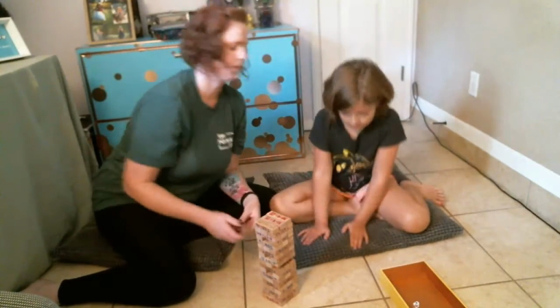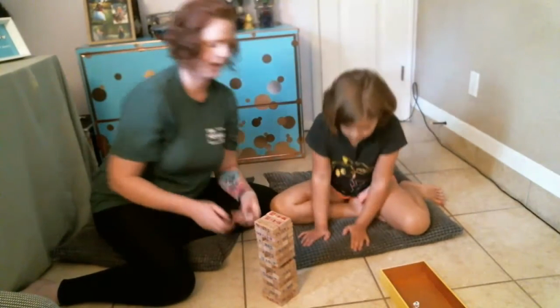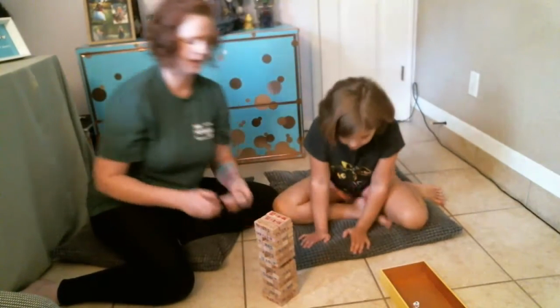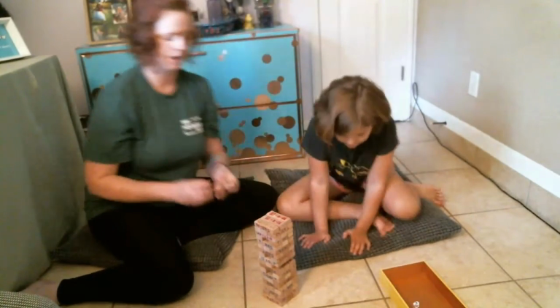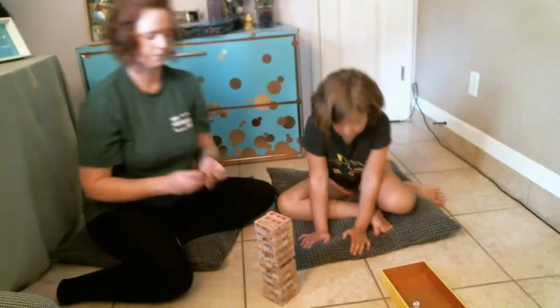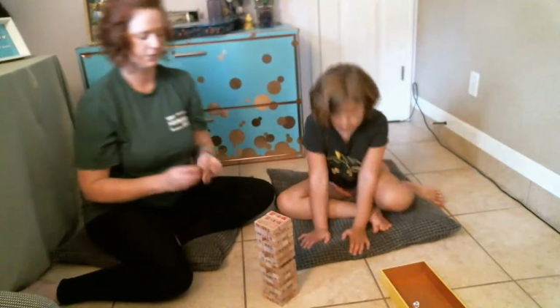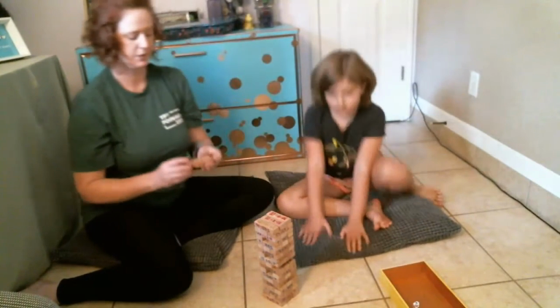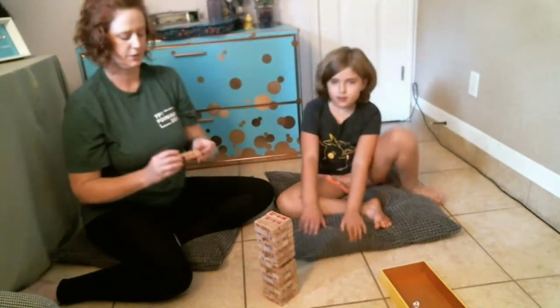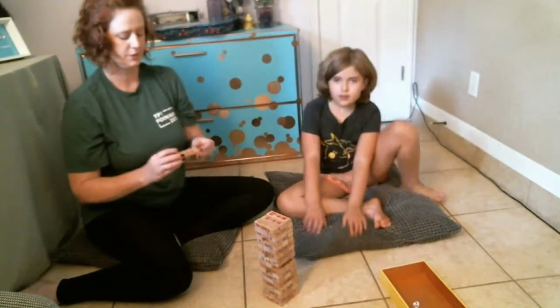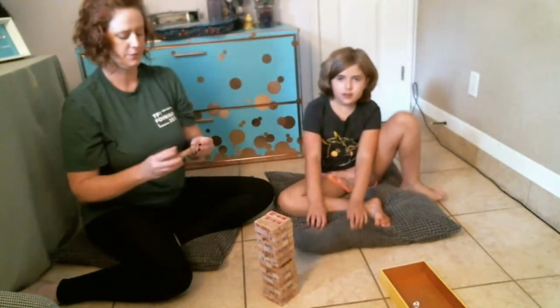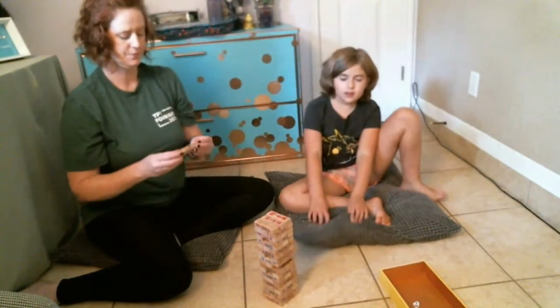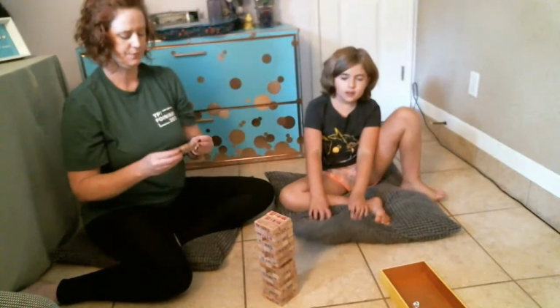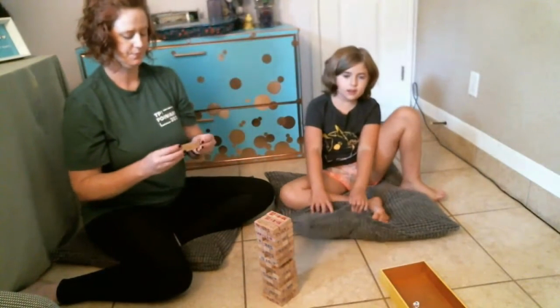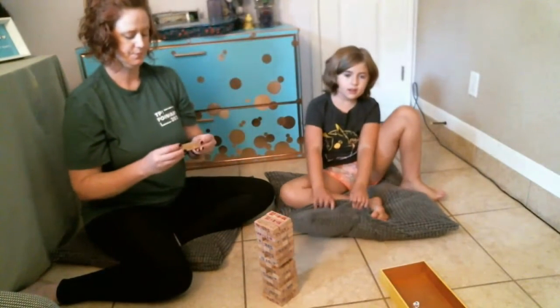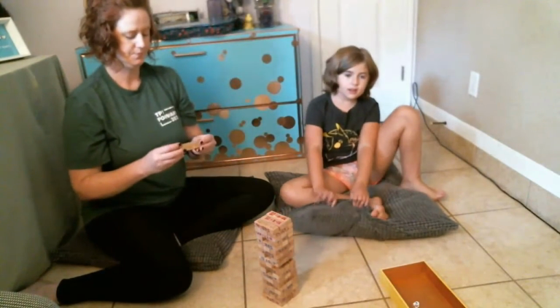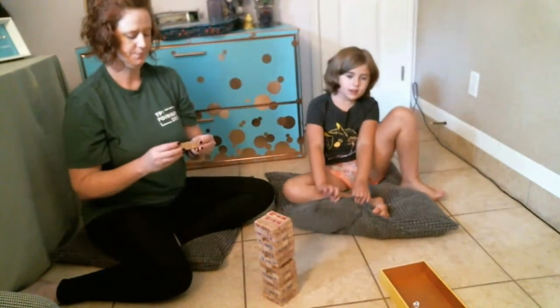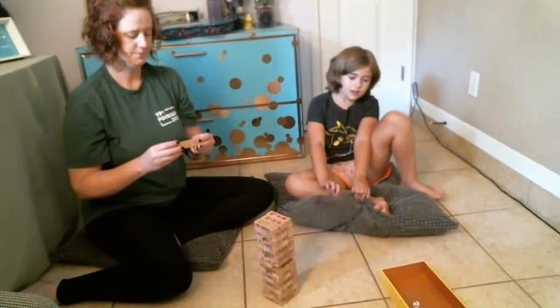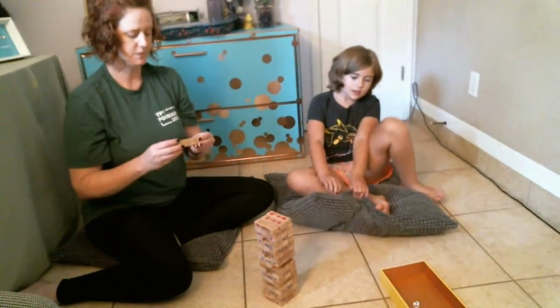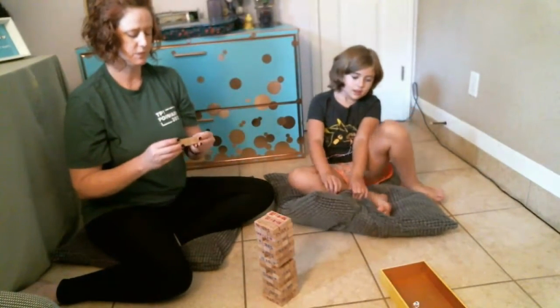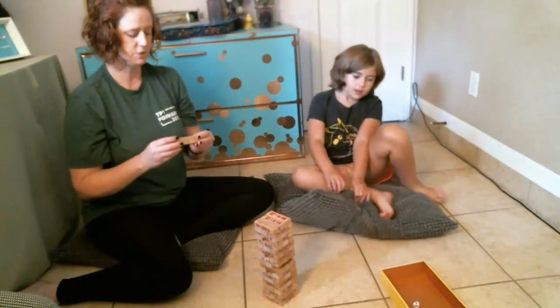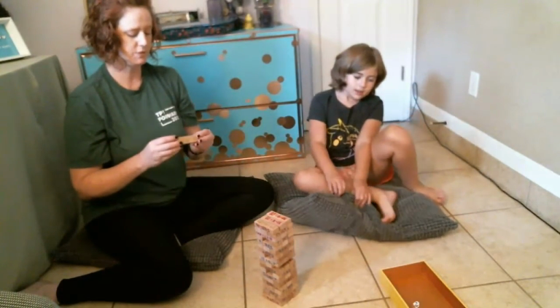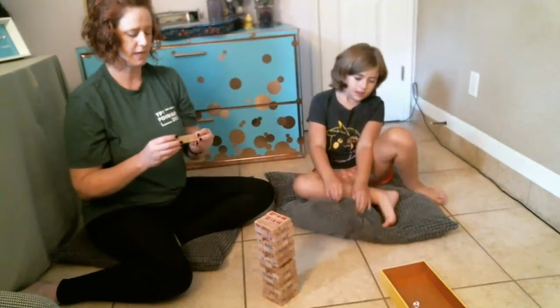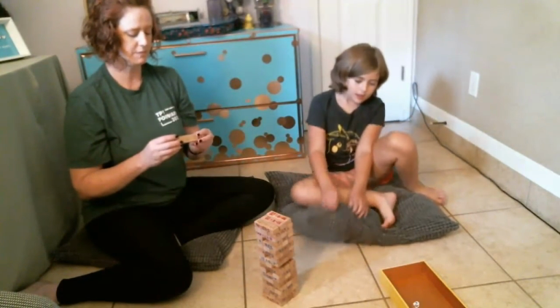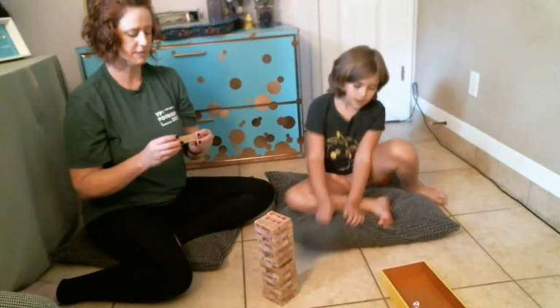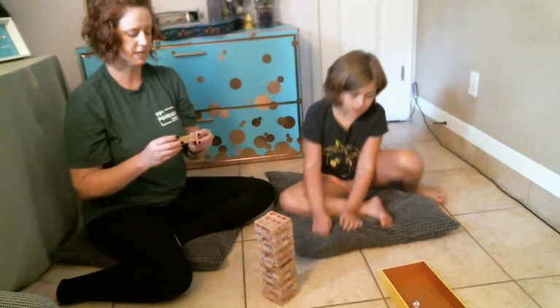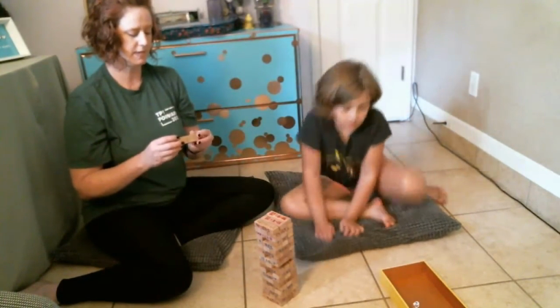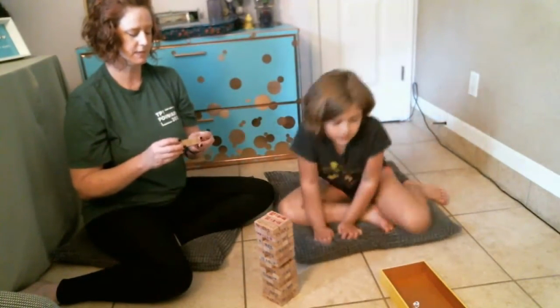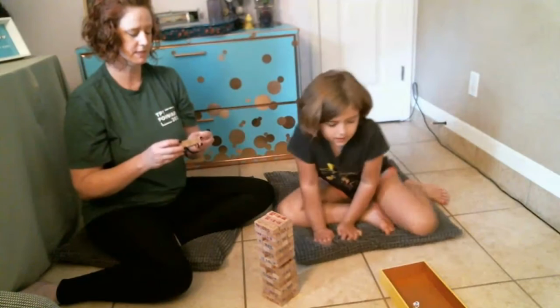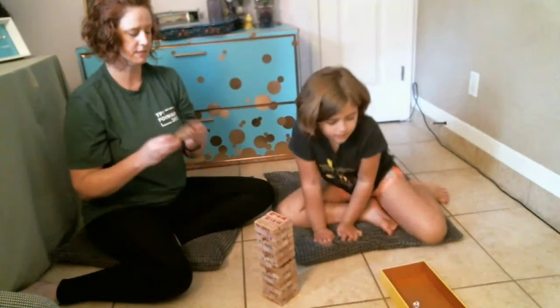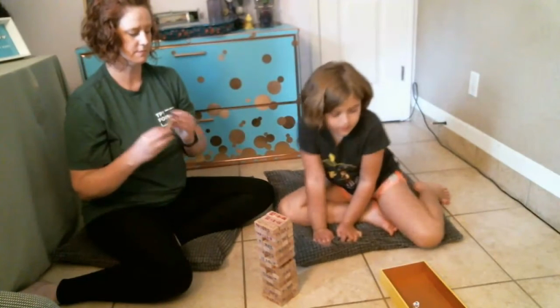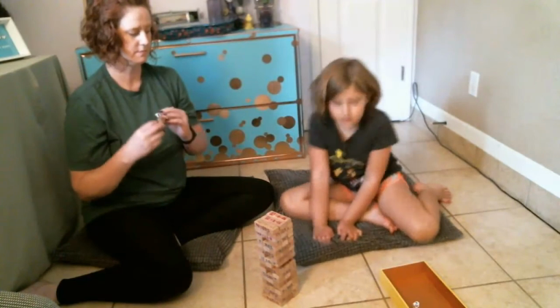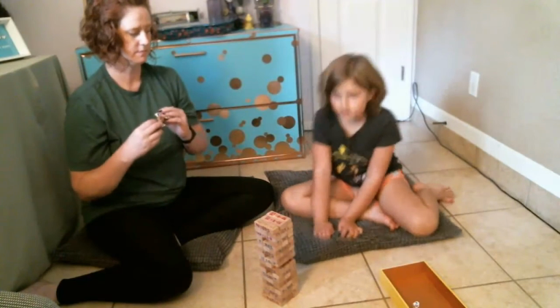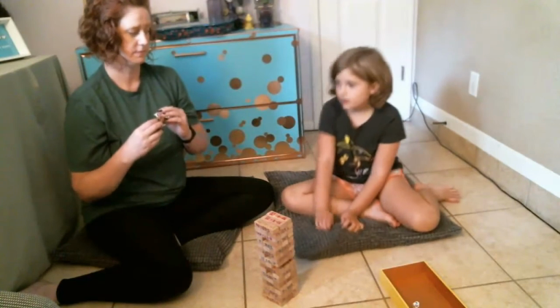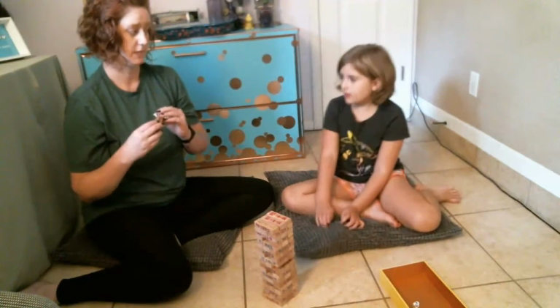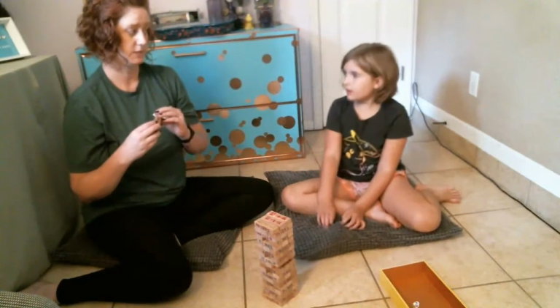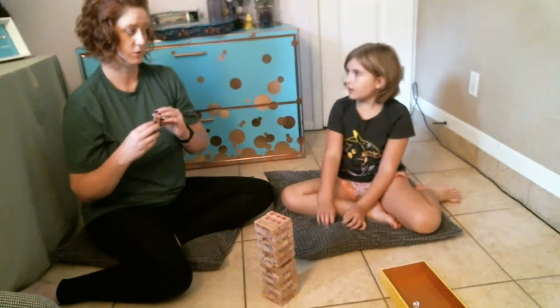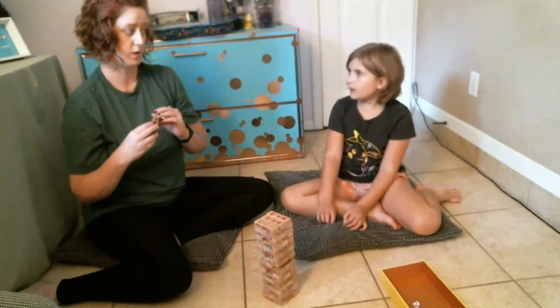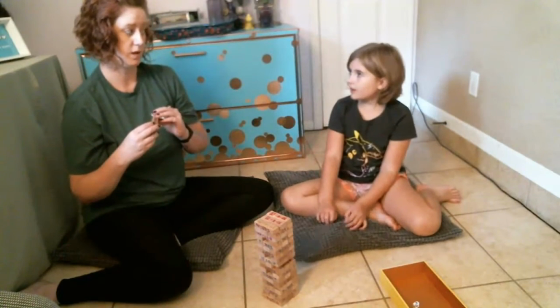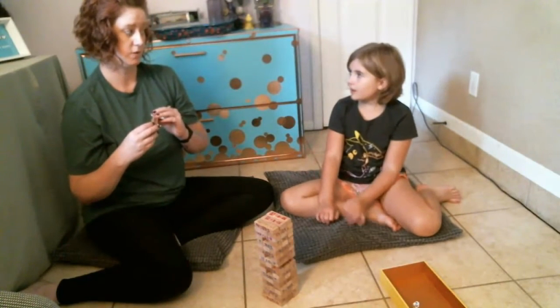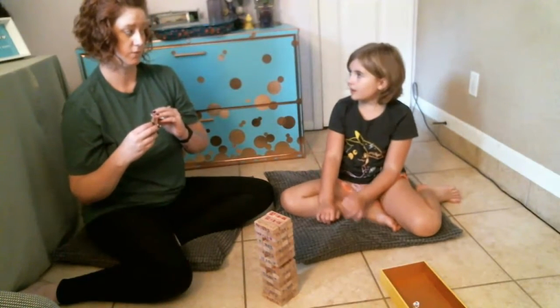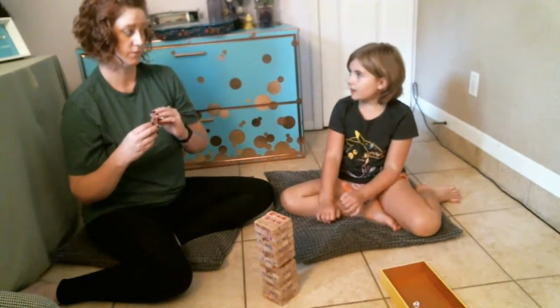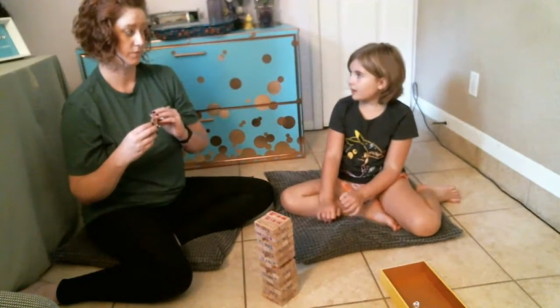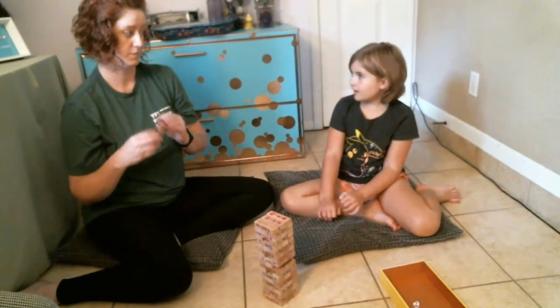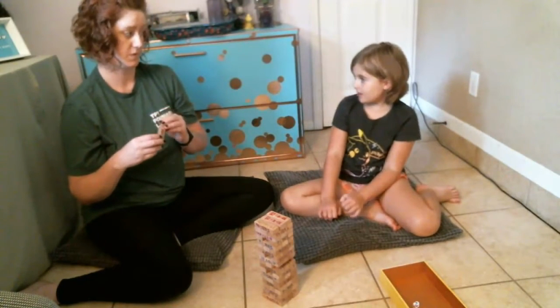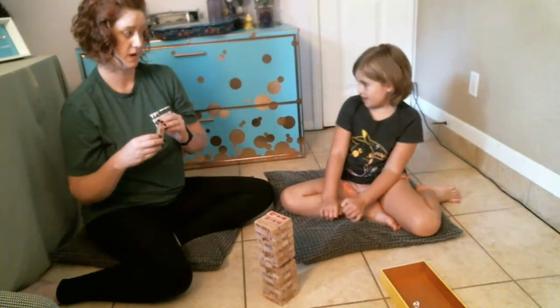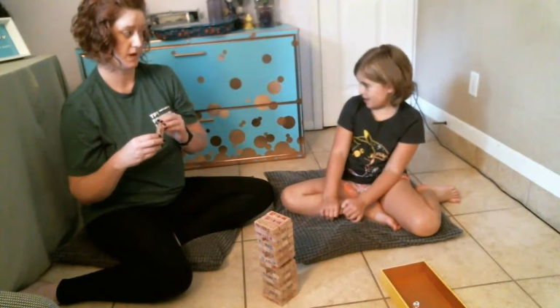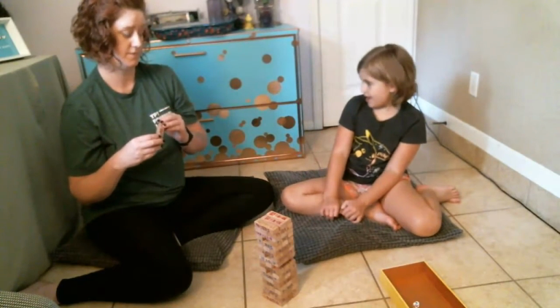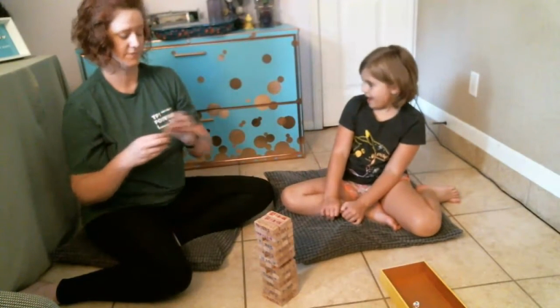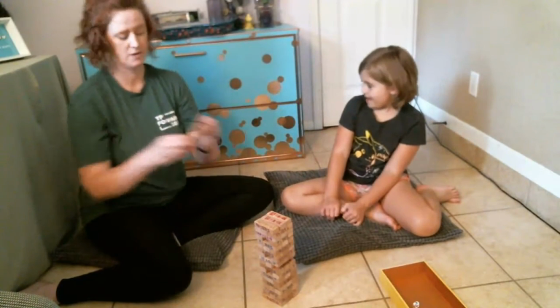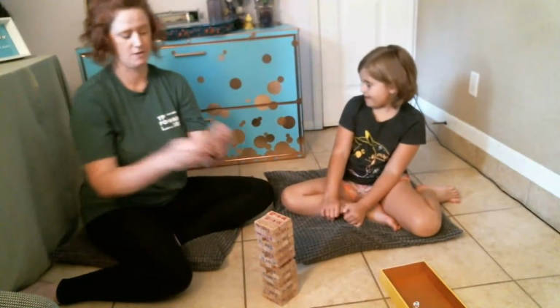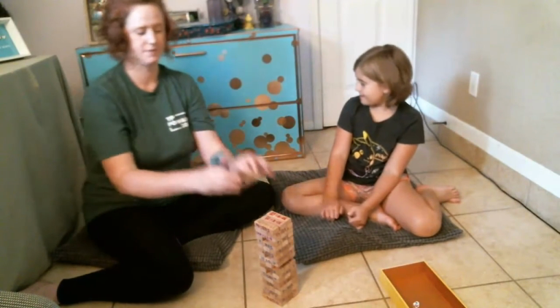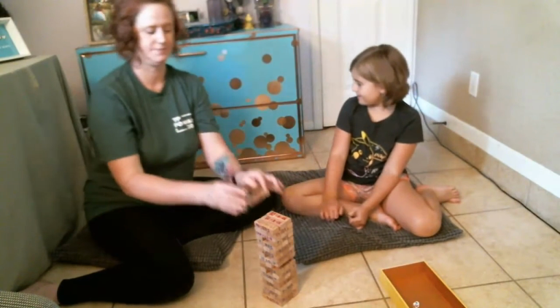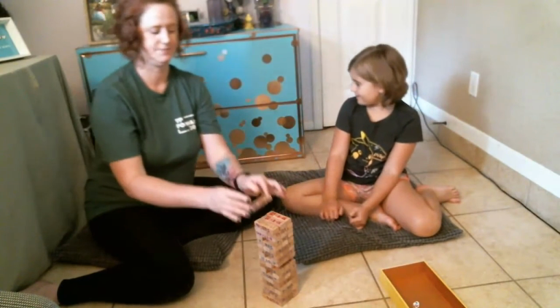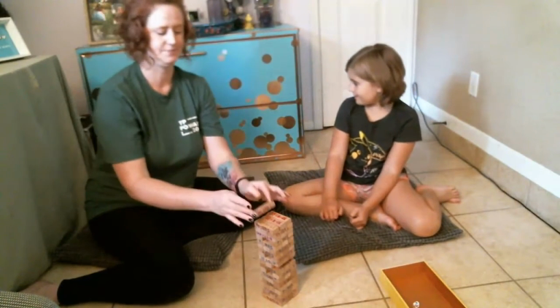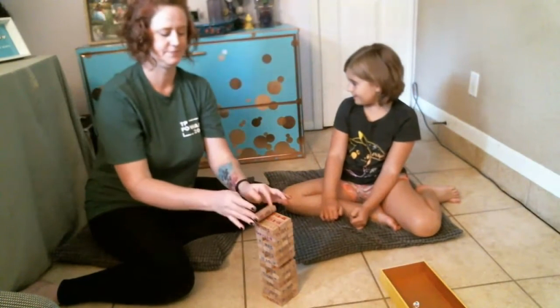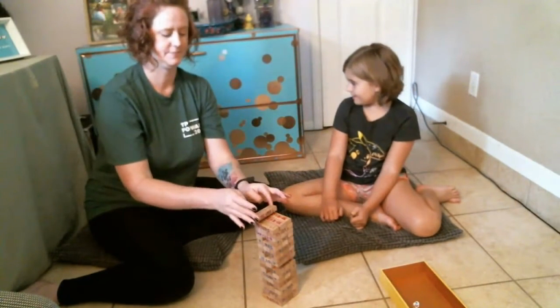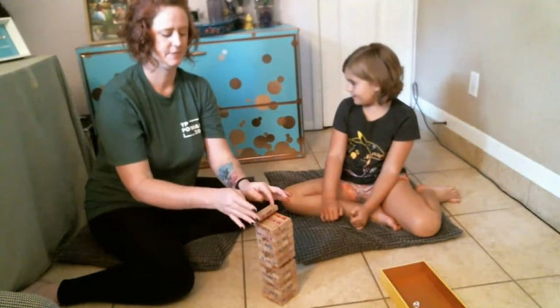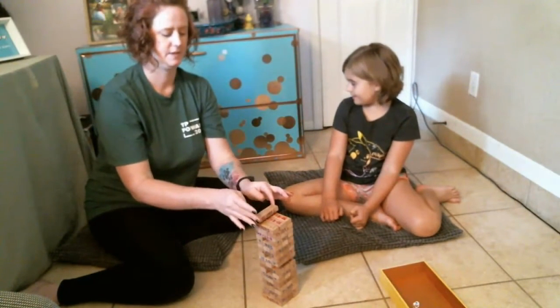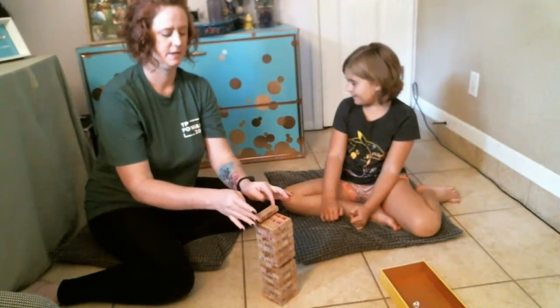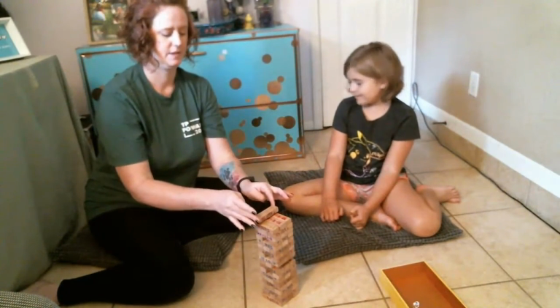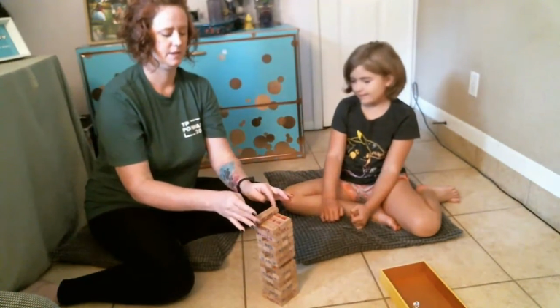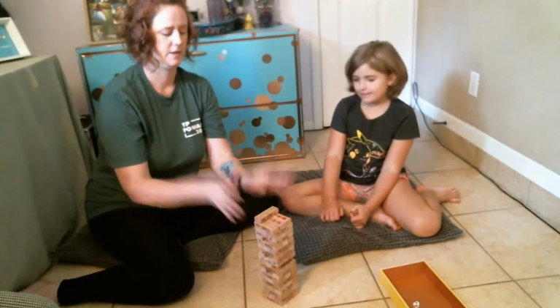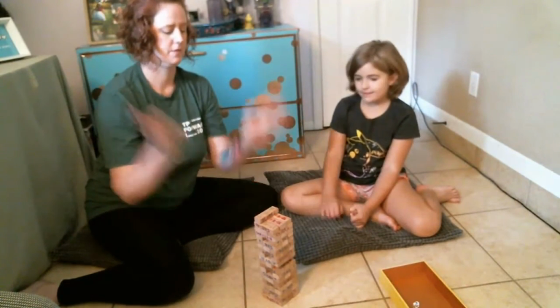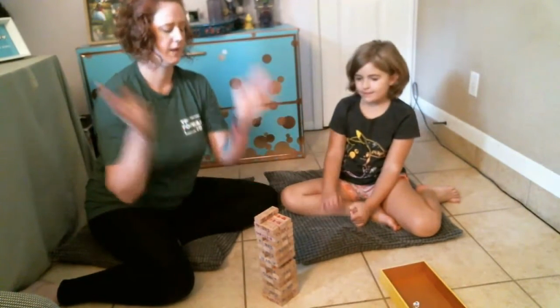I got blue. Two times 6. That's 12. Am I right? Yeah. All right.